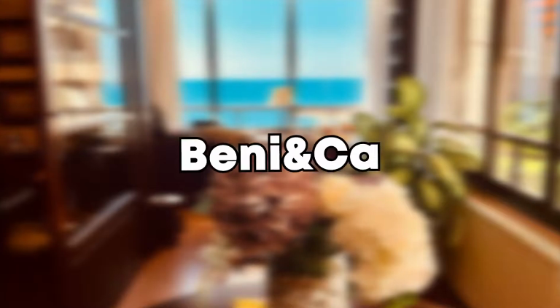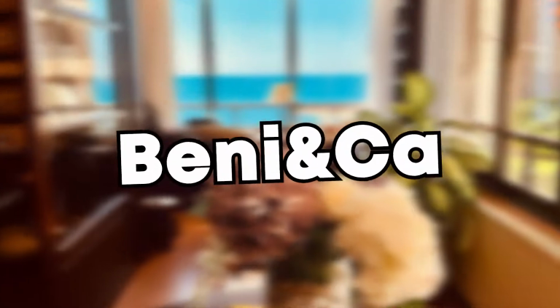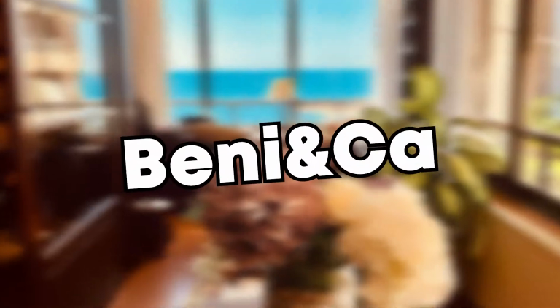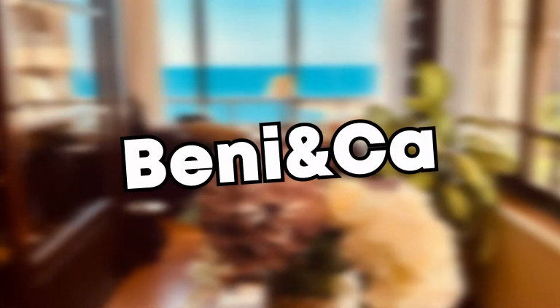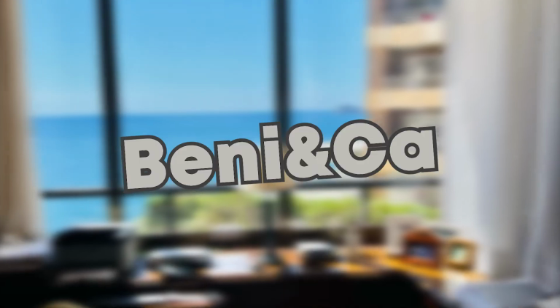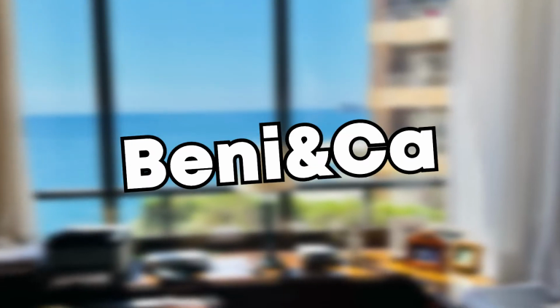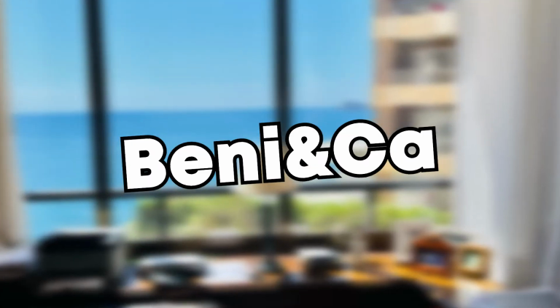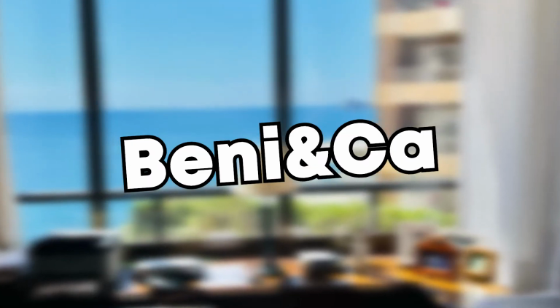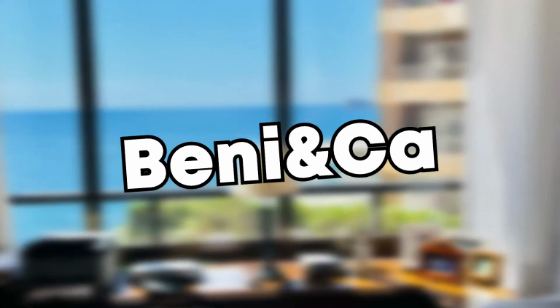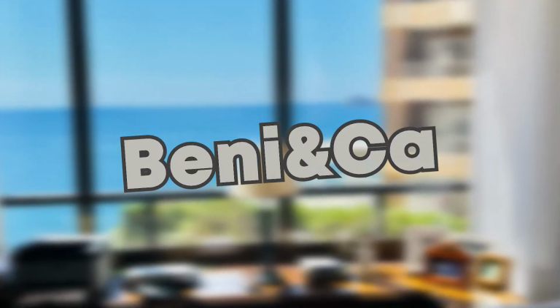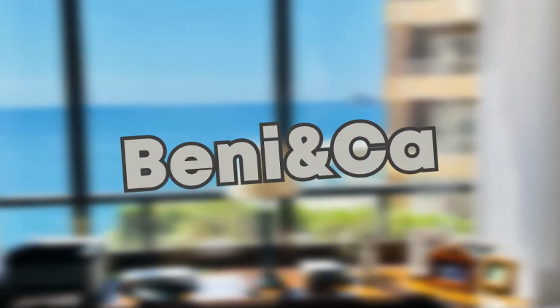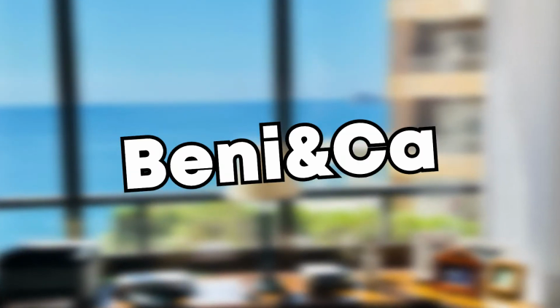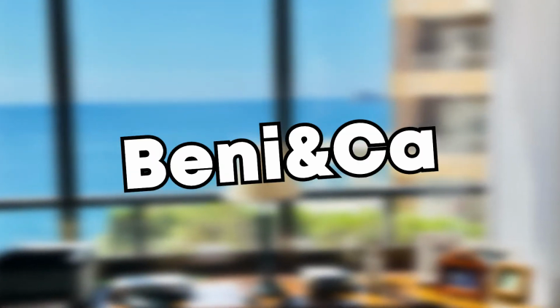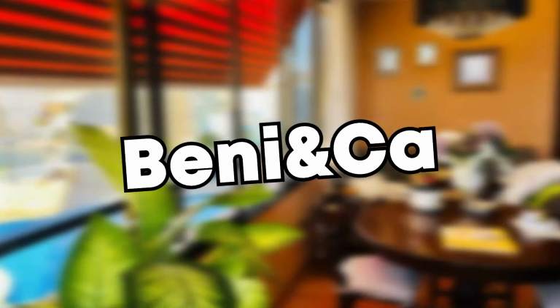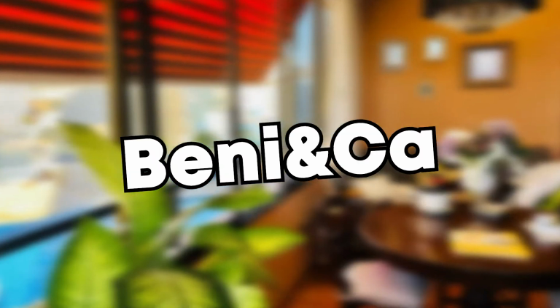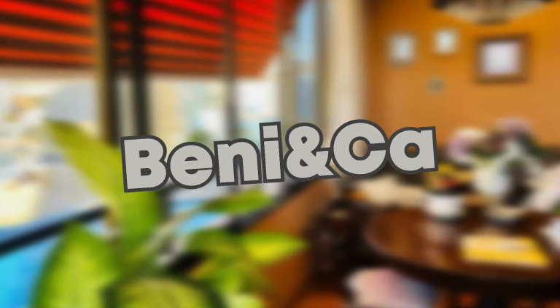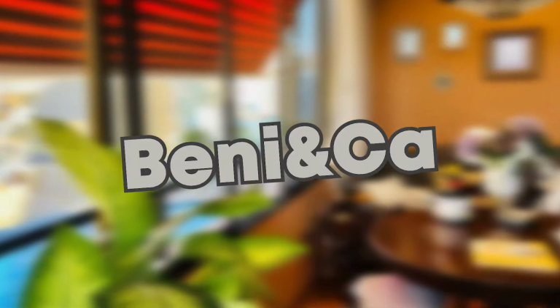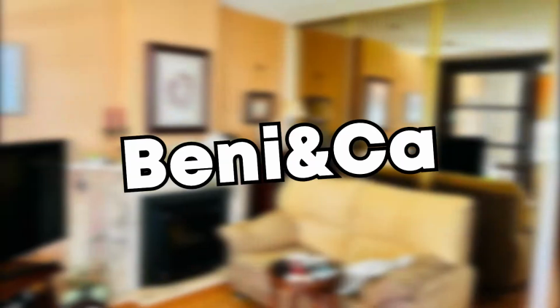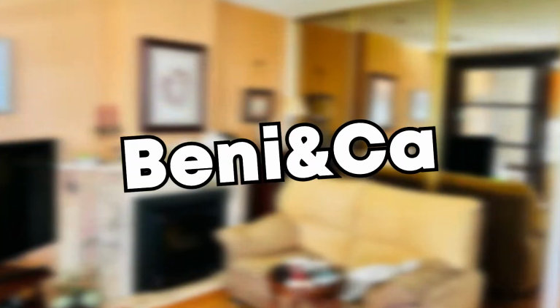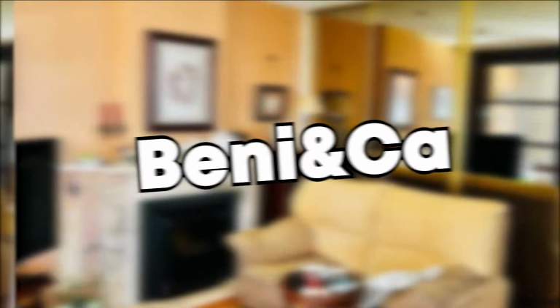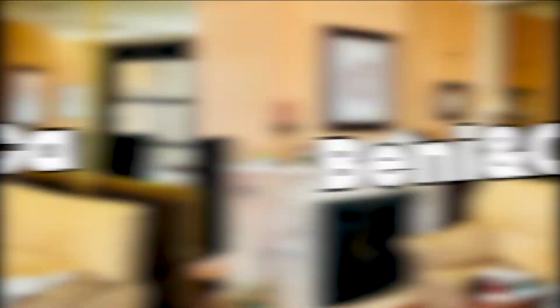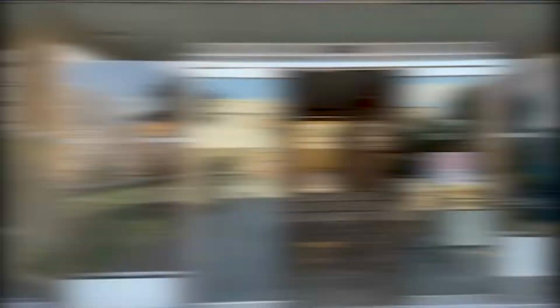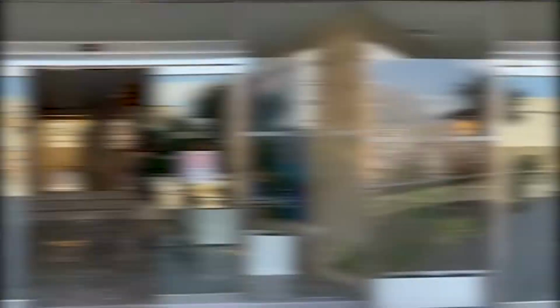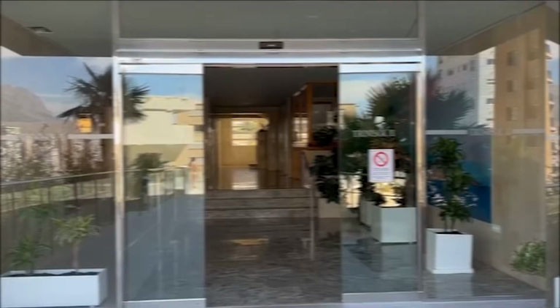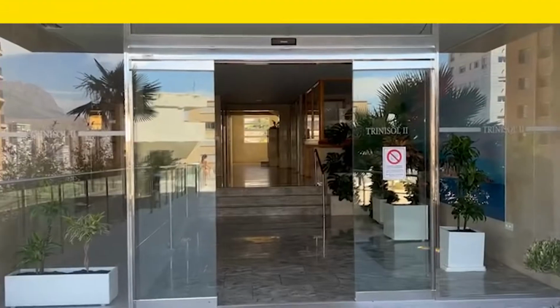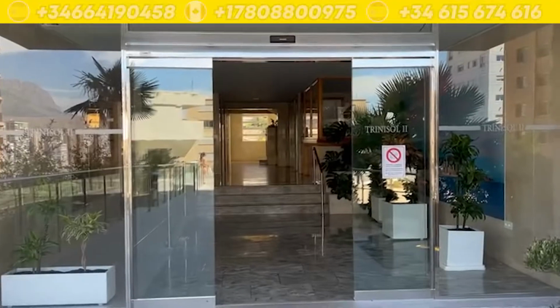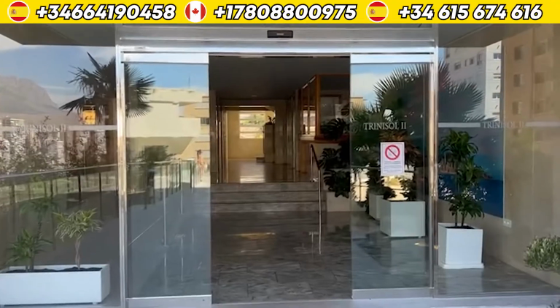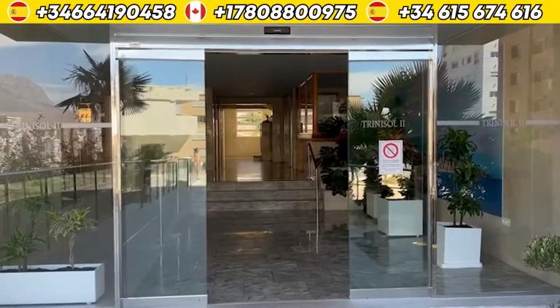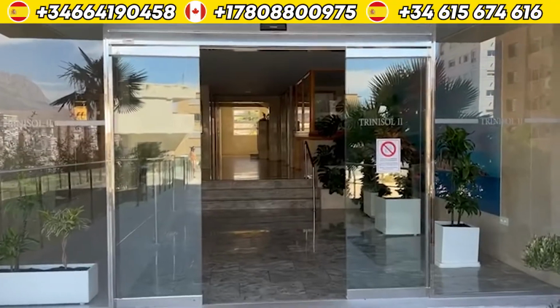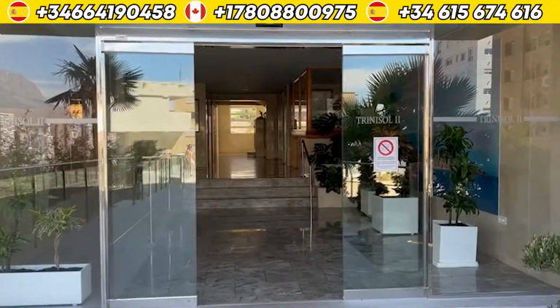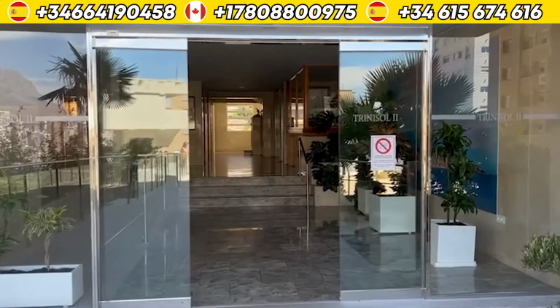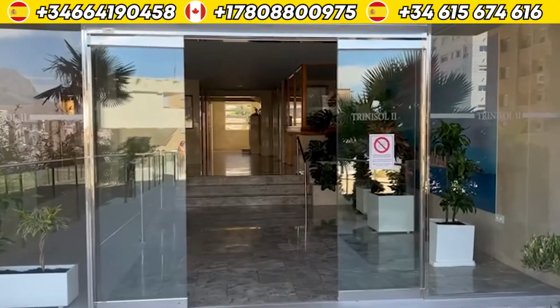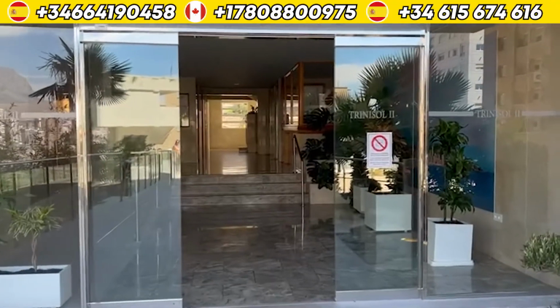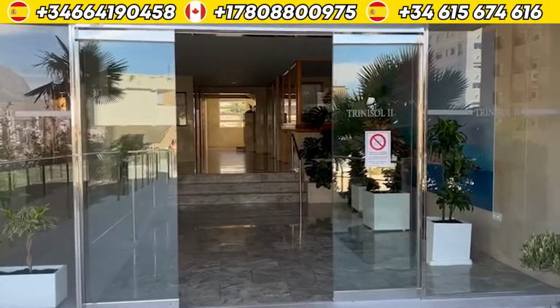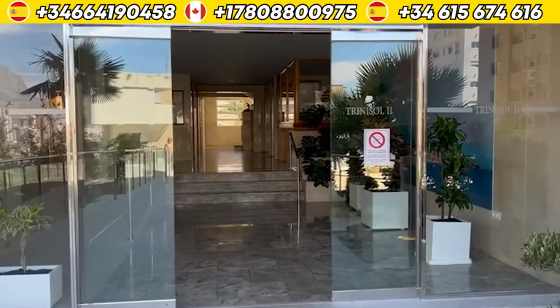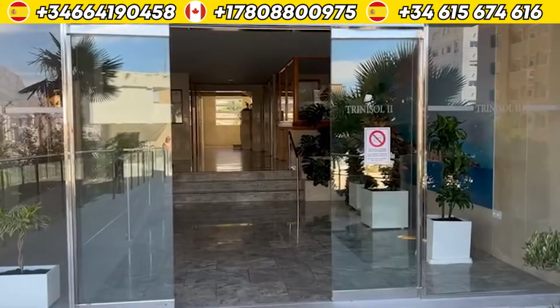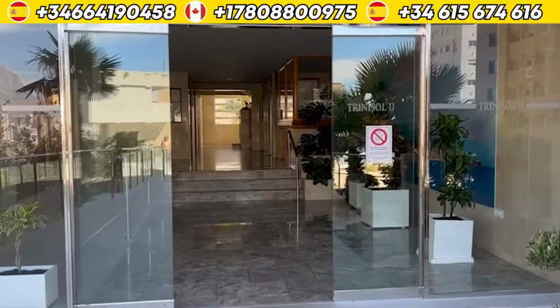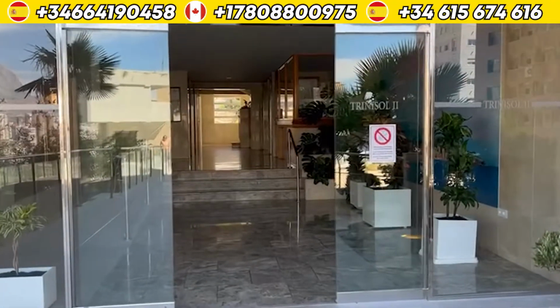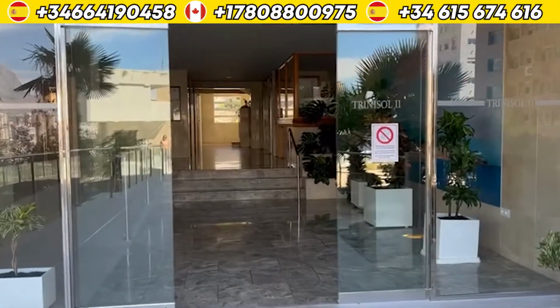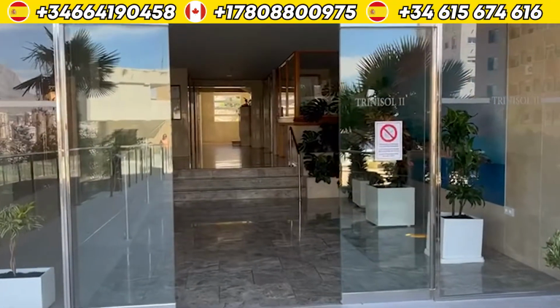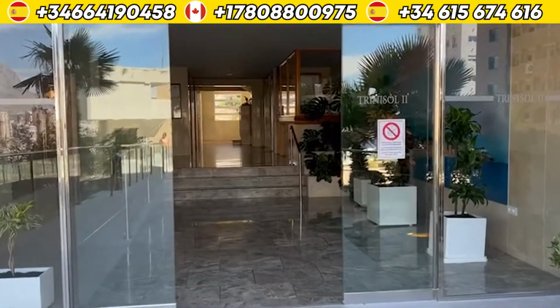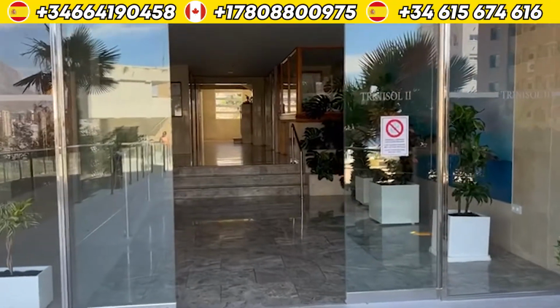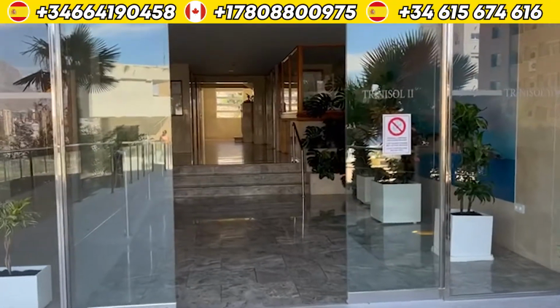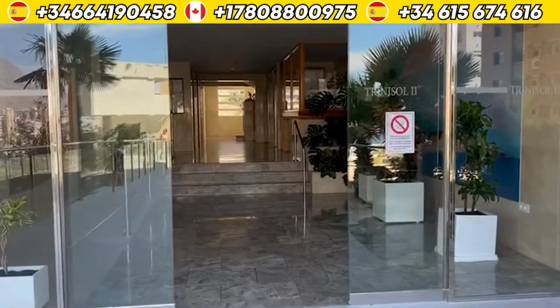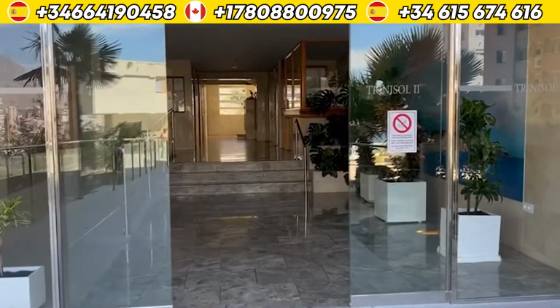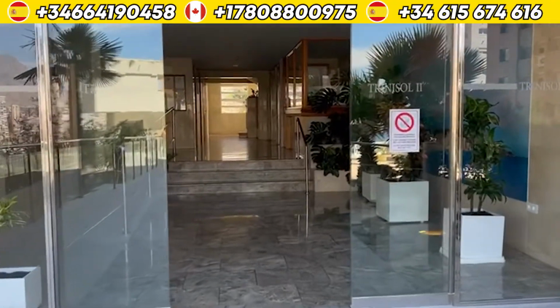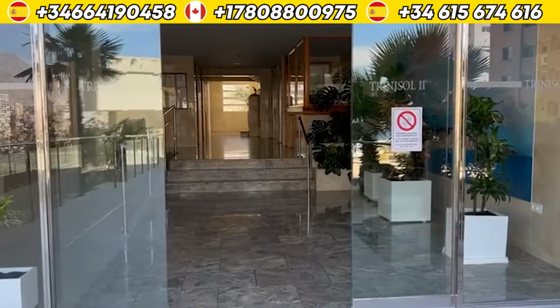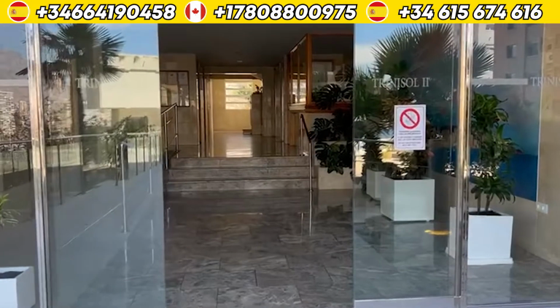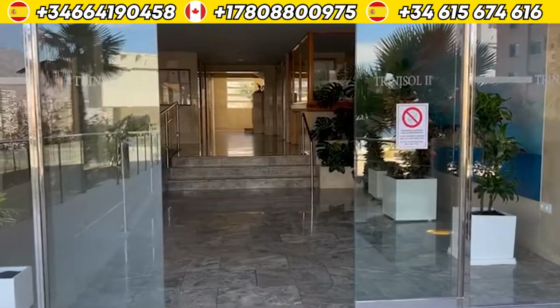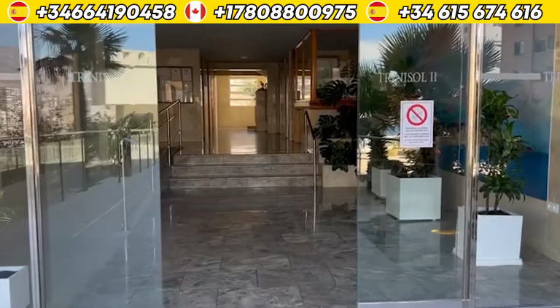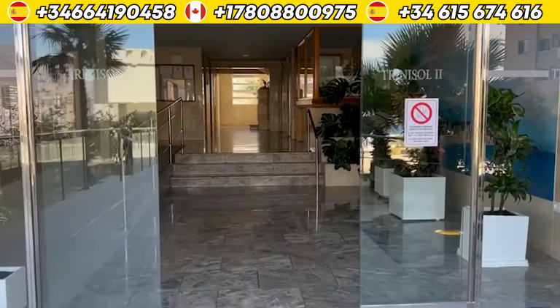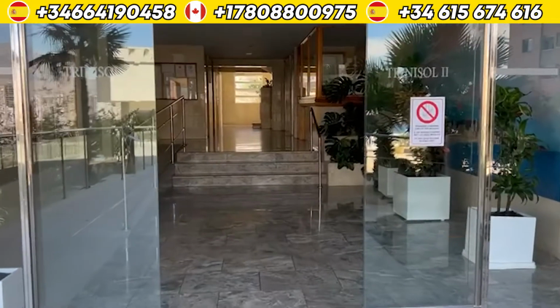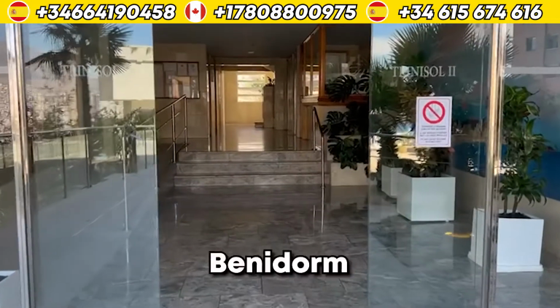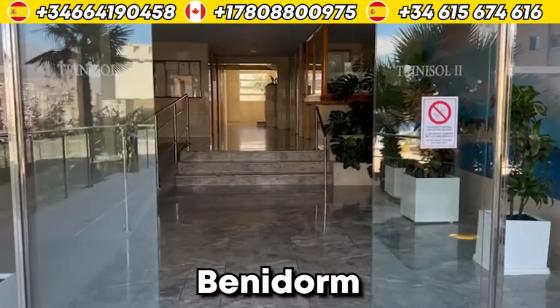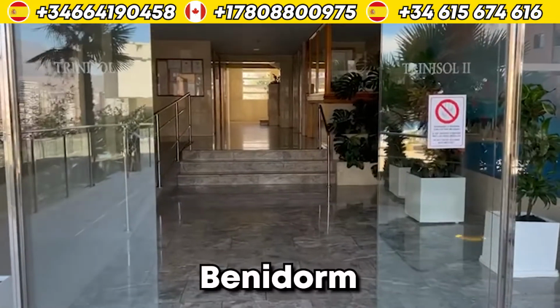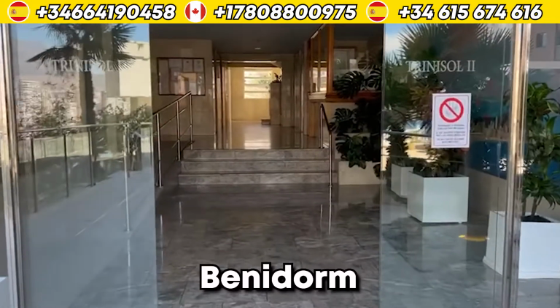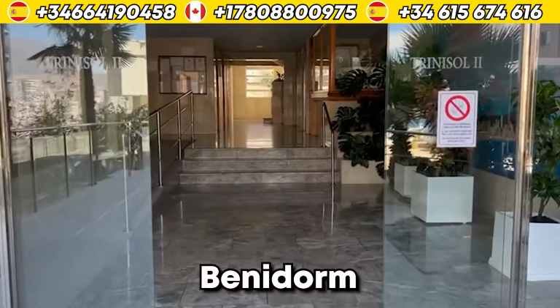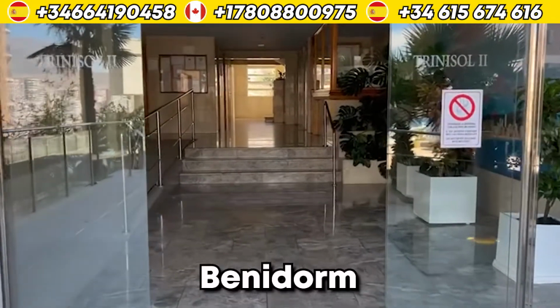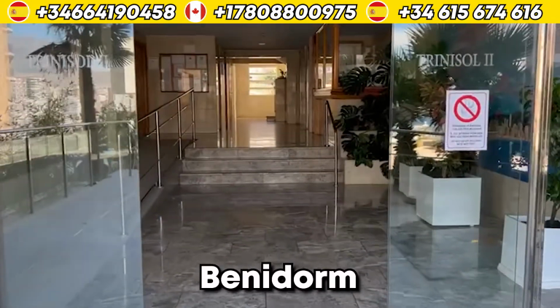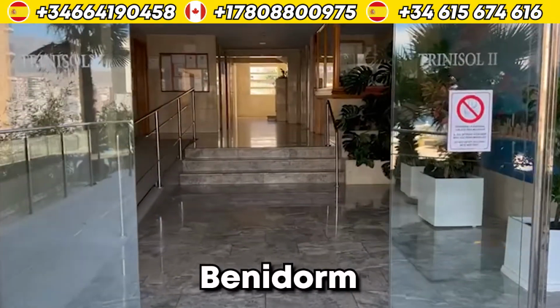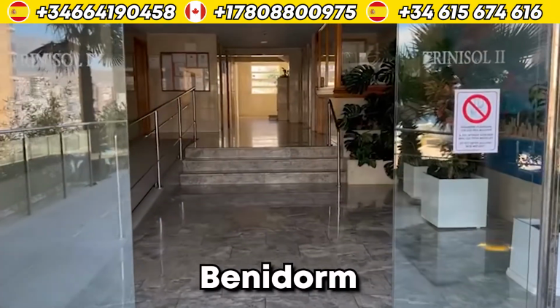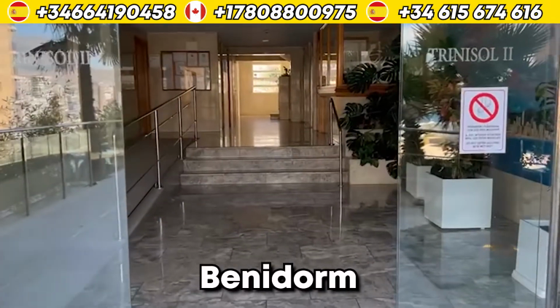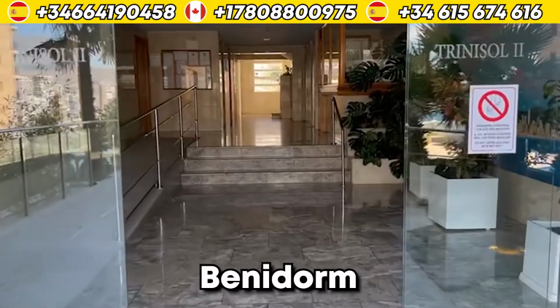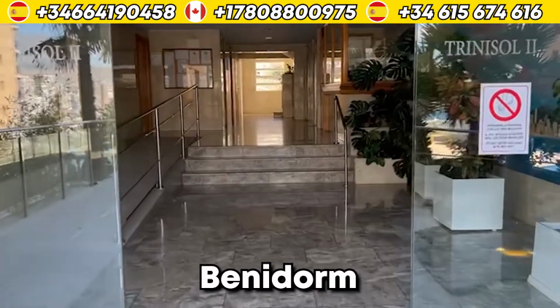Benica Presents: a lovely place in Benidorm — Rincon de Lois.